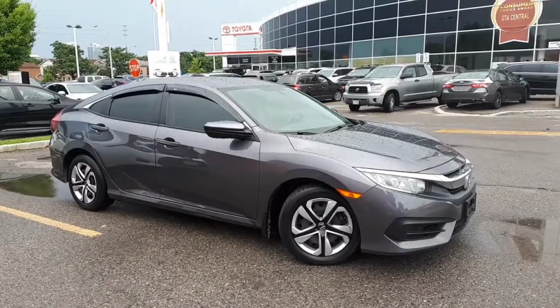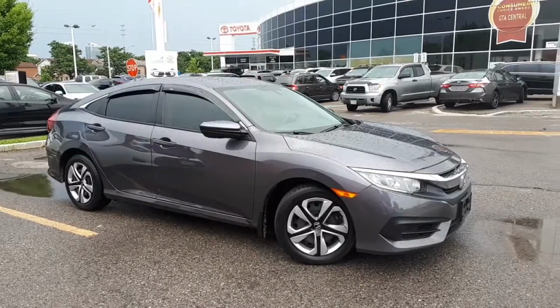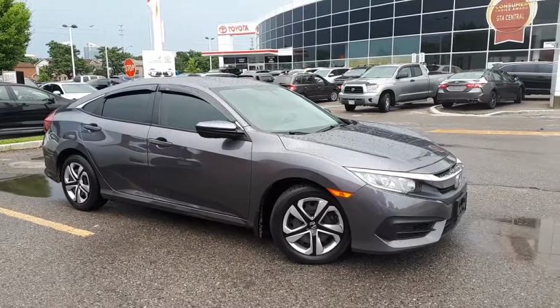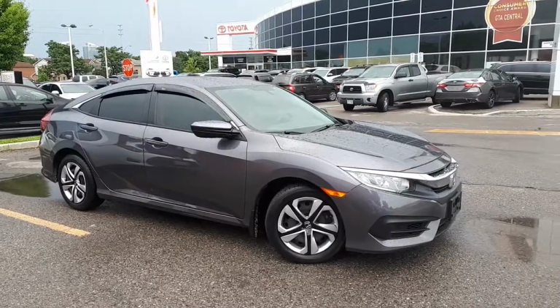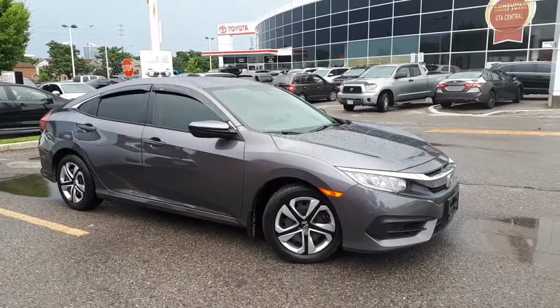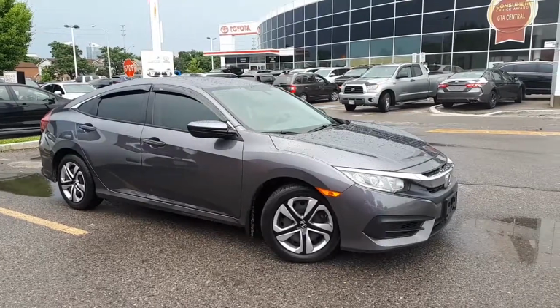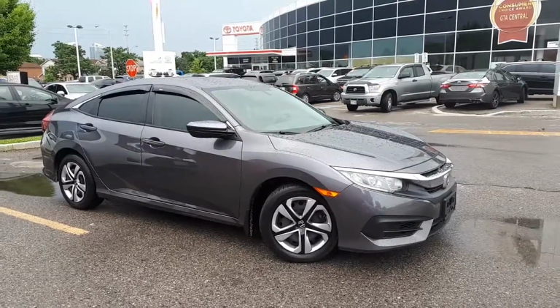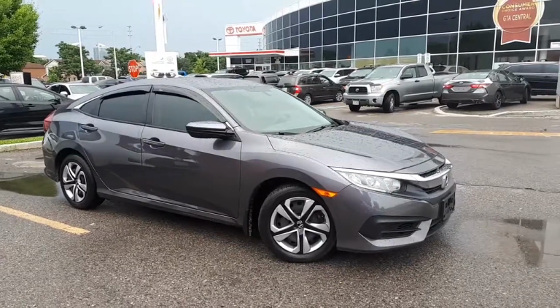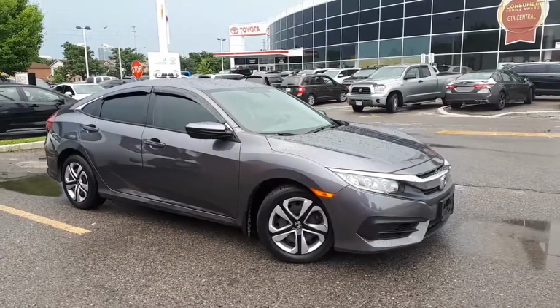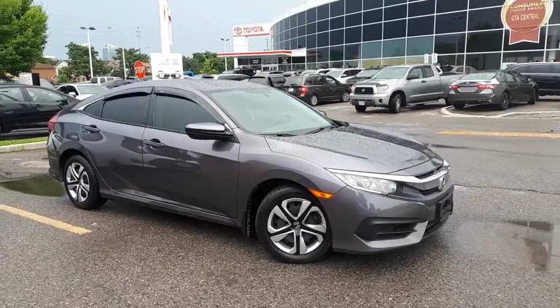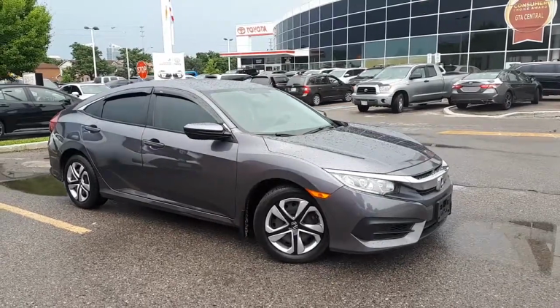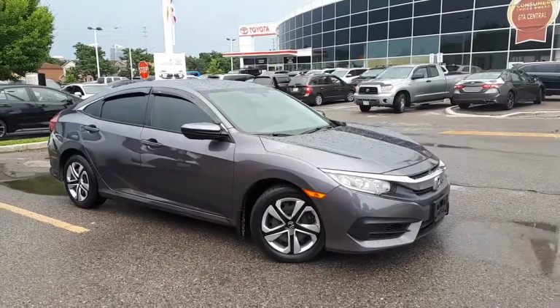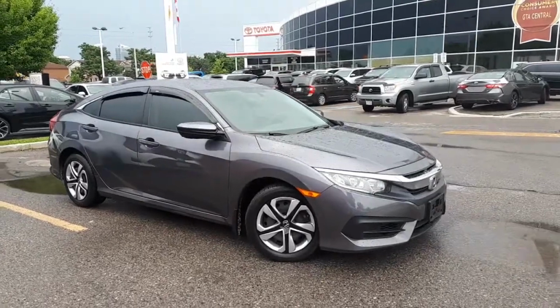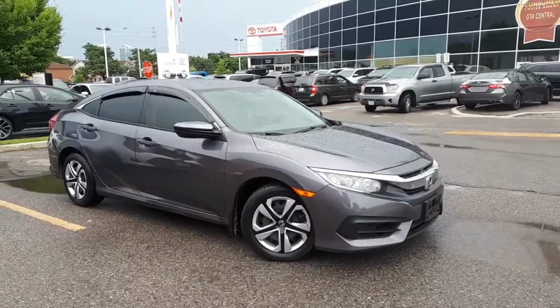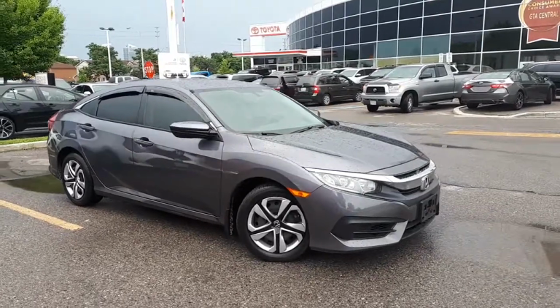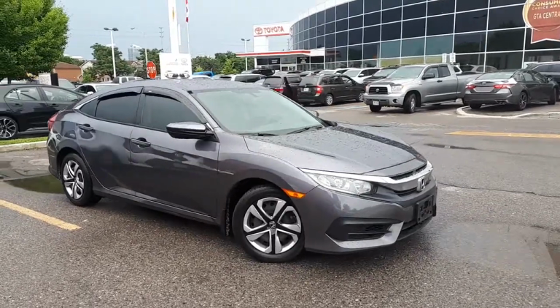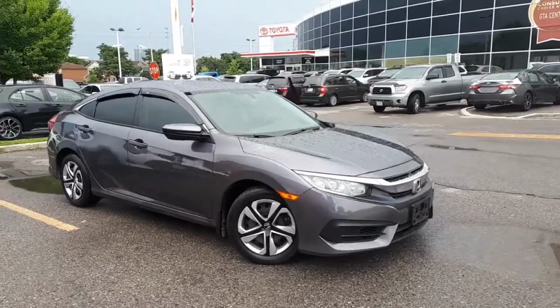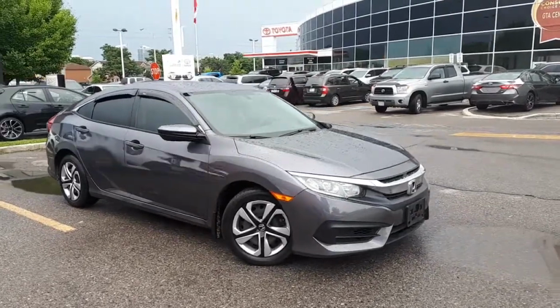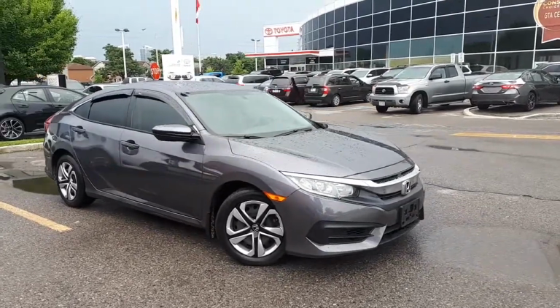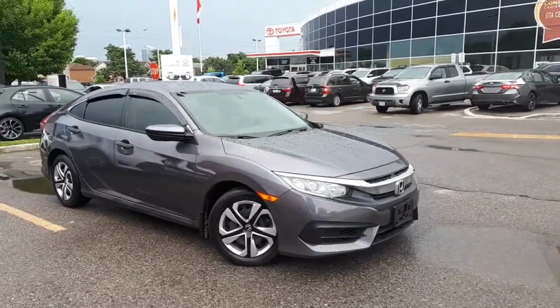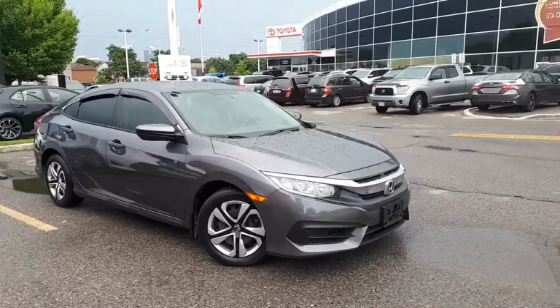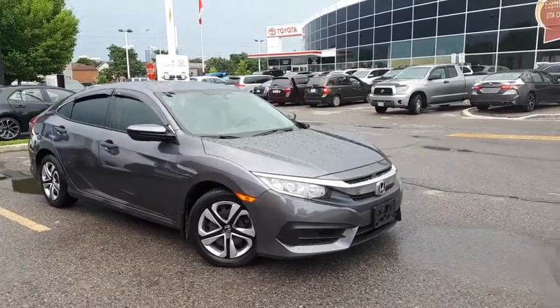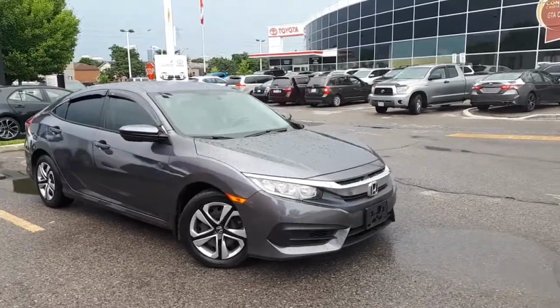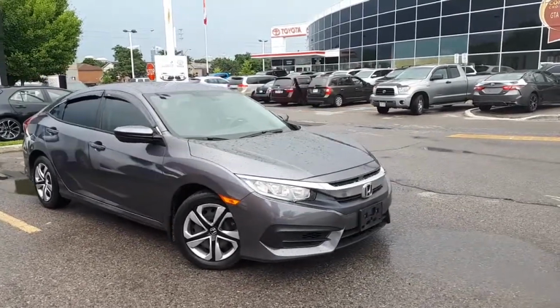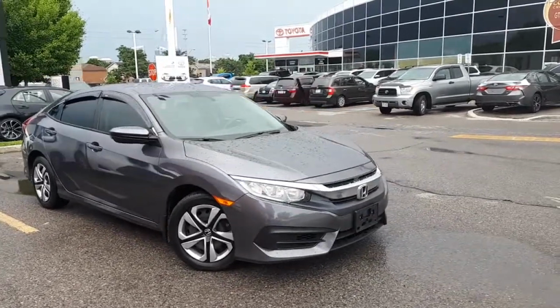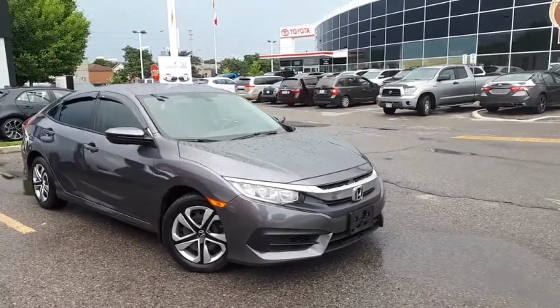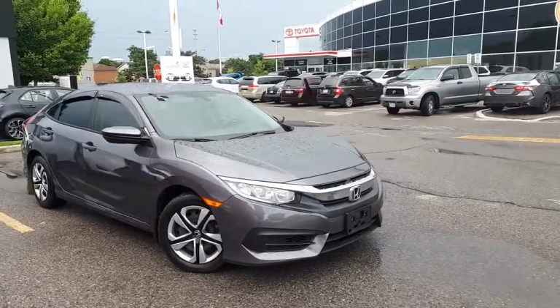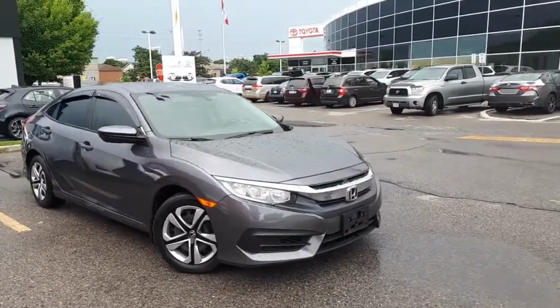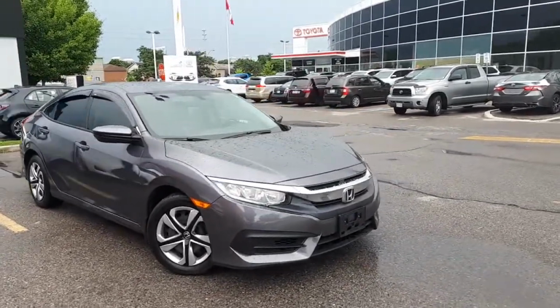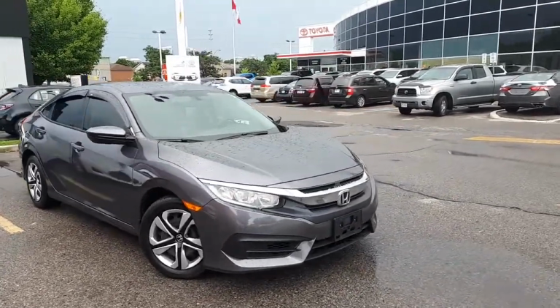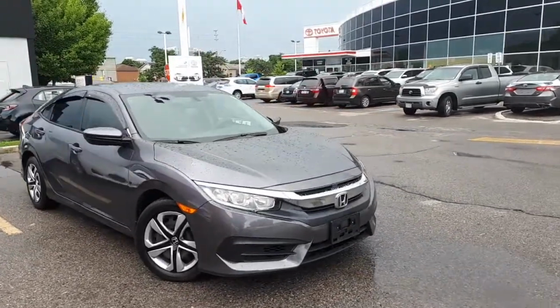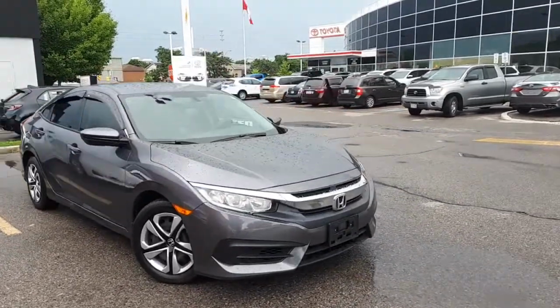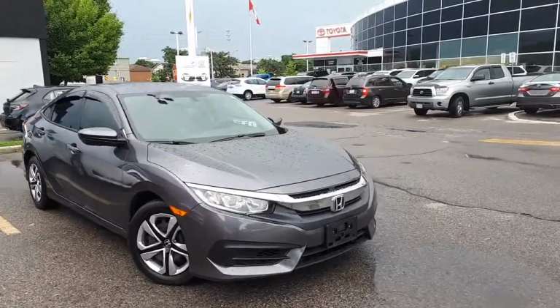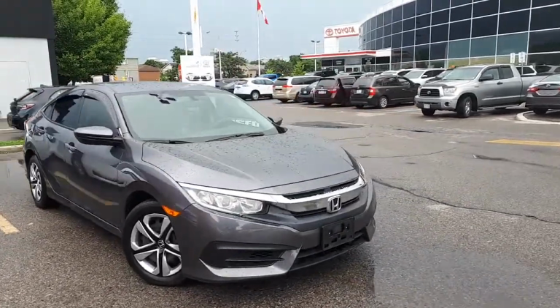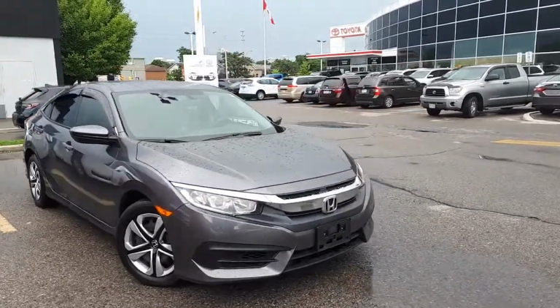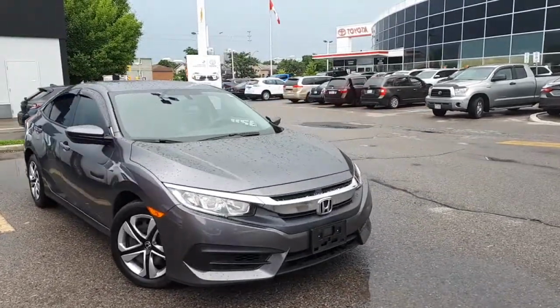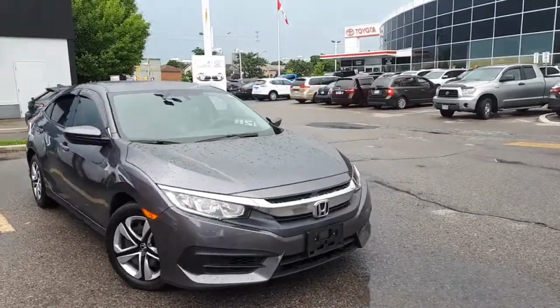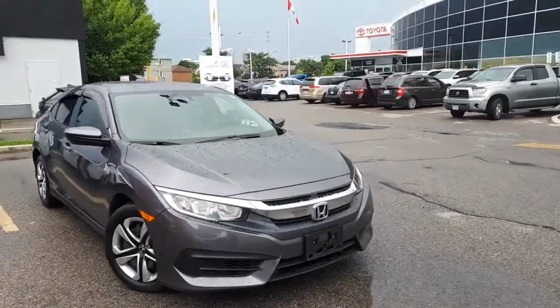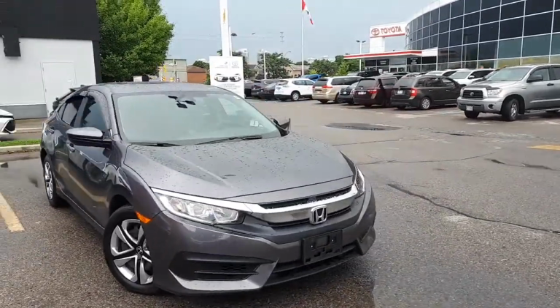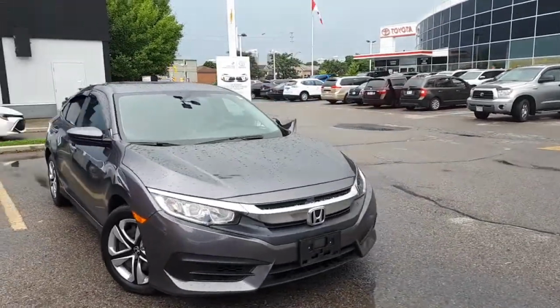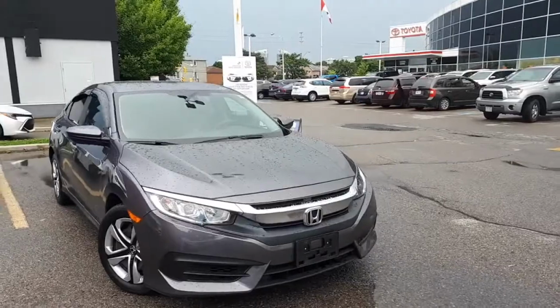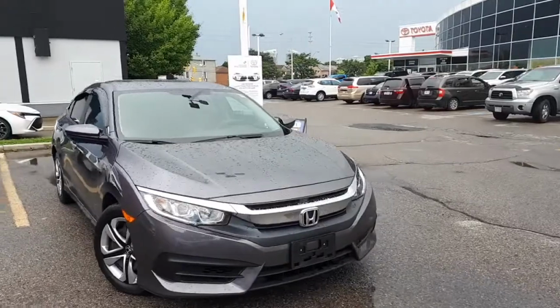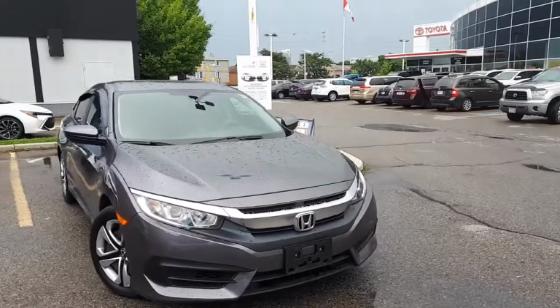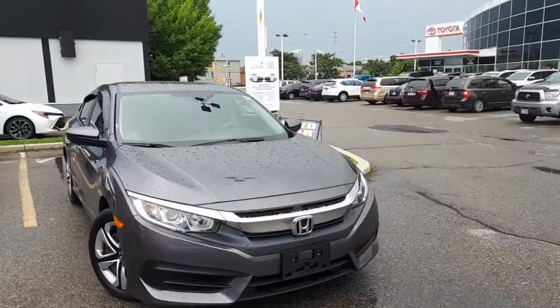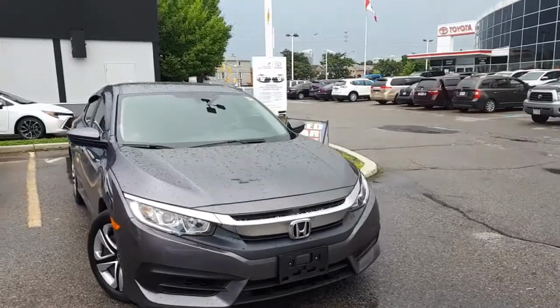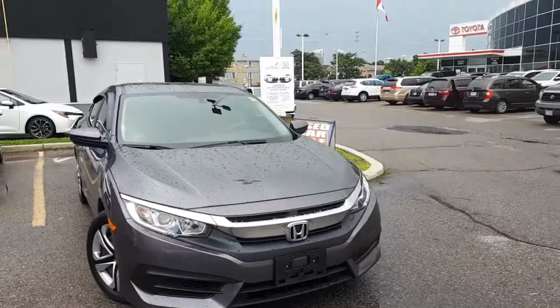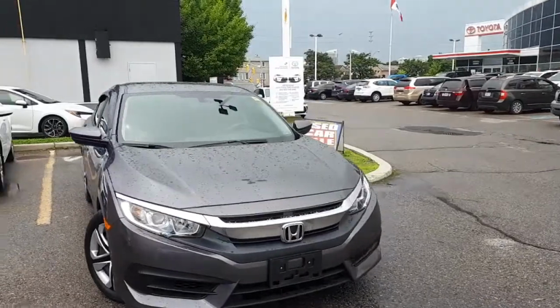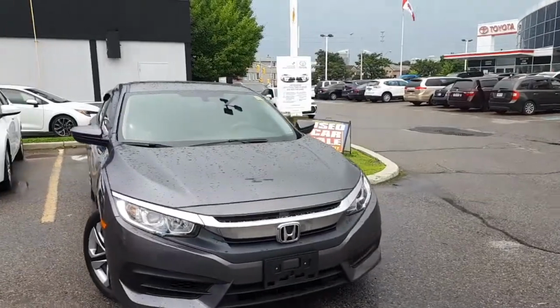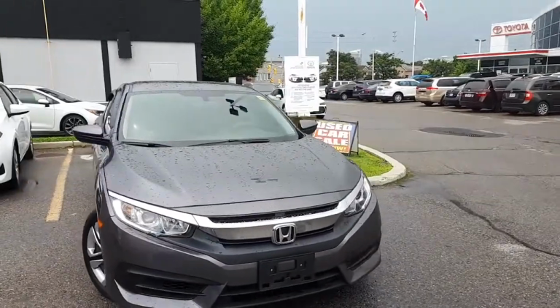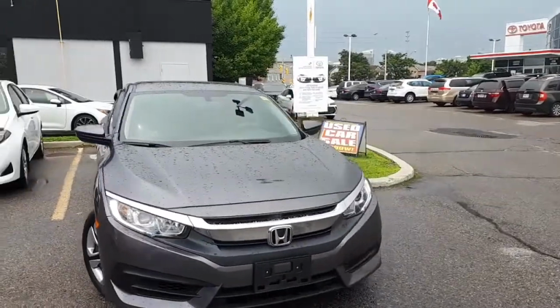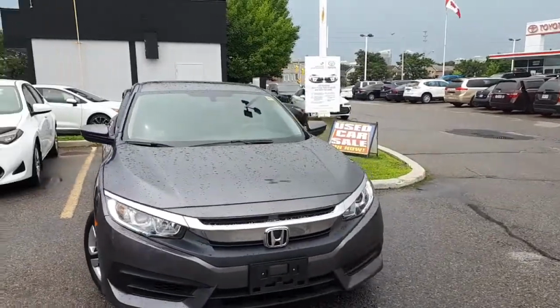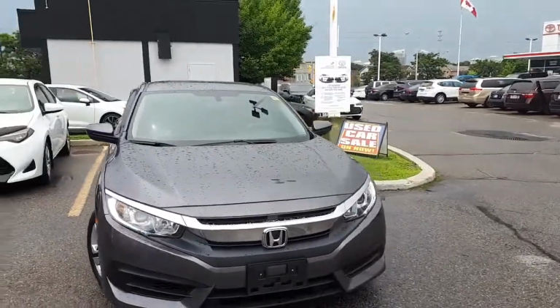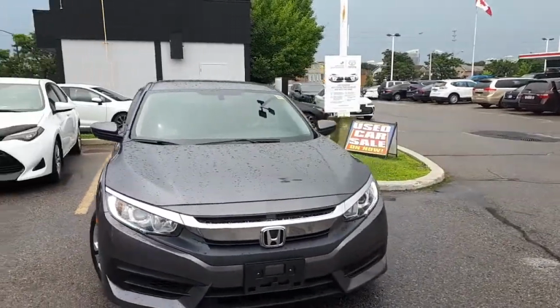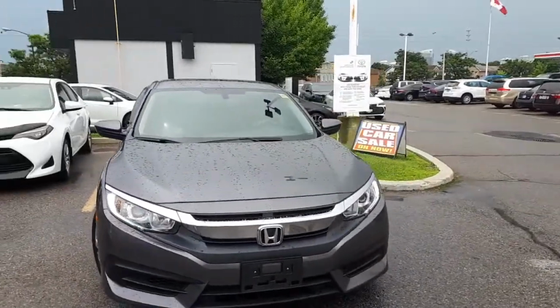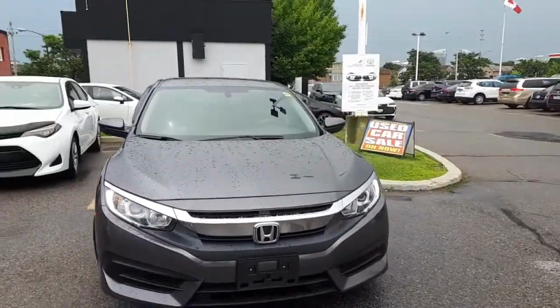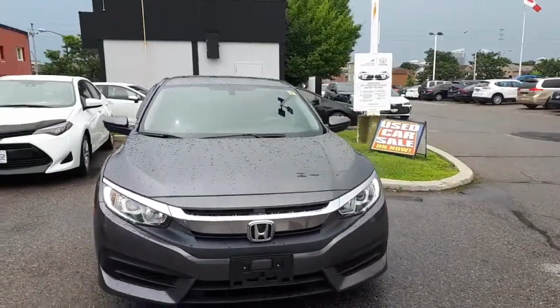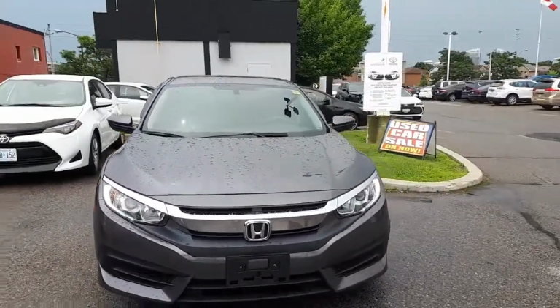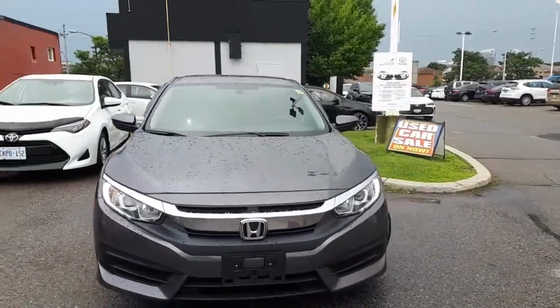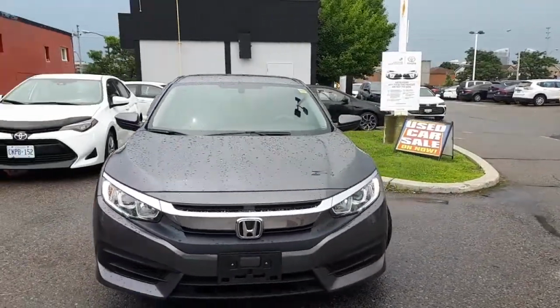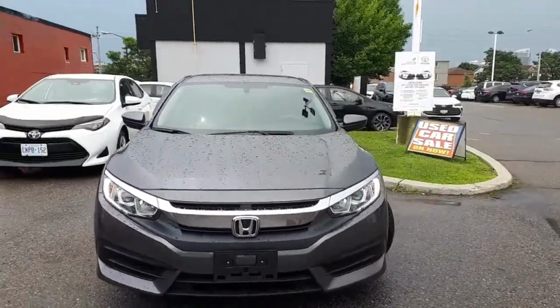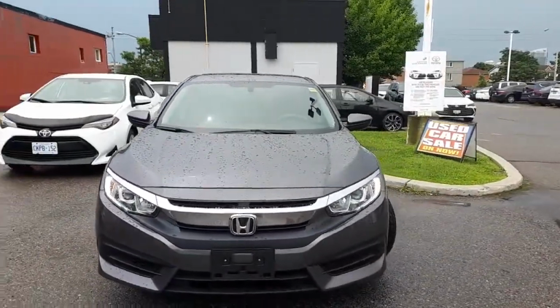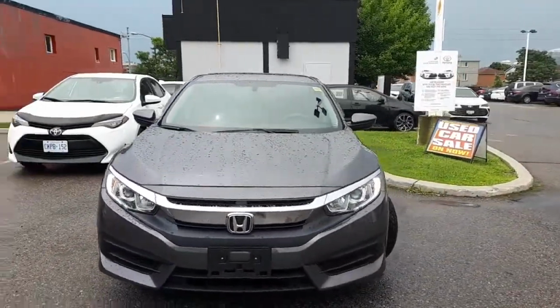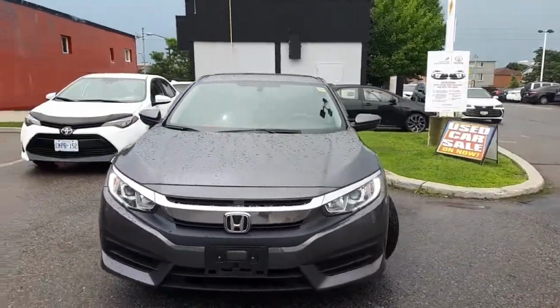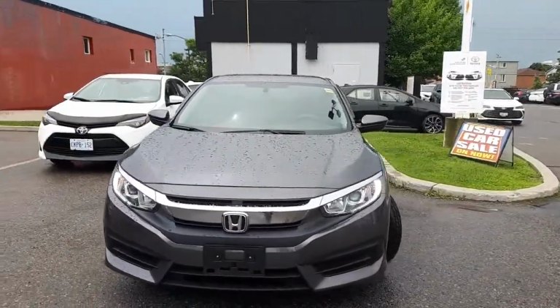Here at Rimmel Toyota we have a Shield certified 2018 Honda Civic LX. Let's take a look at some of the features.